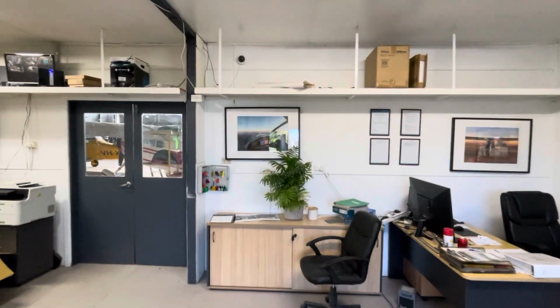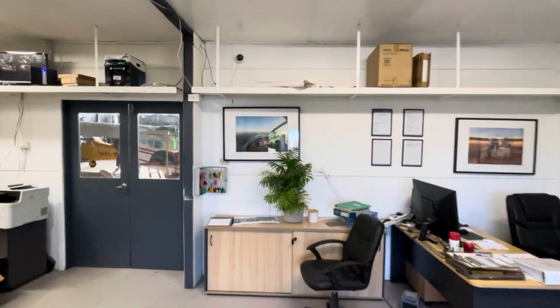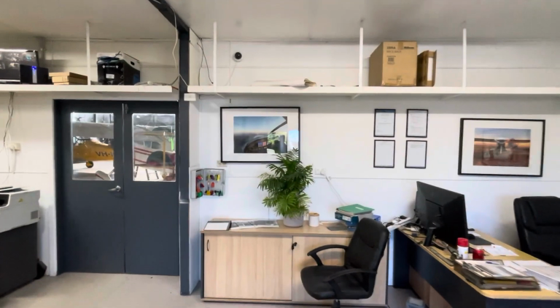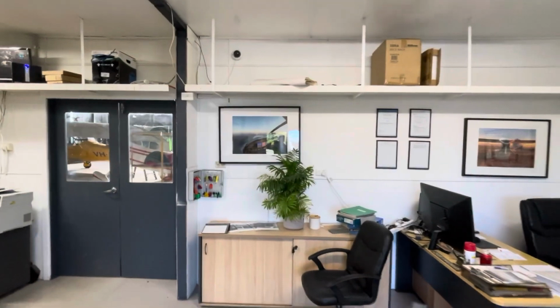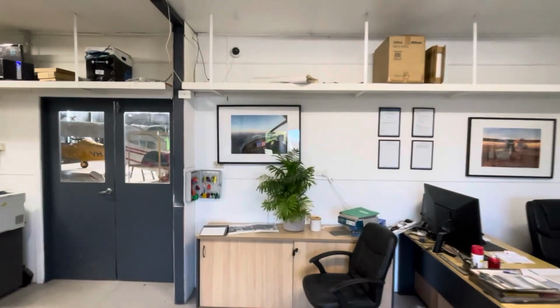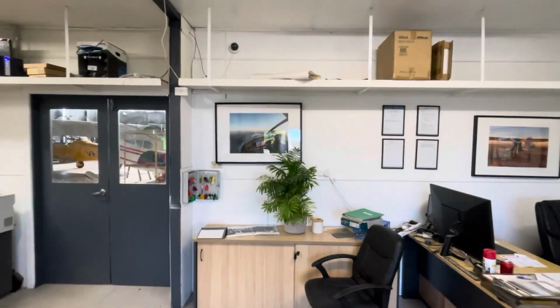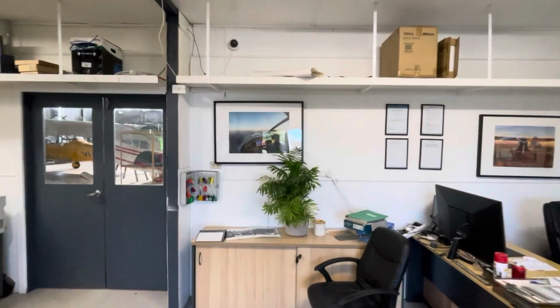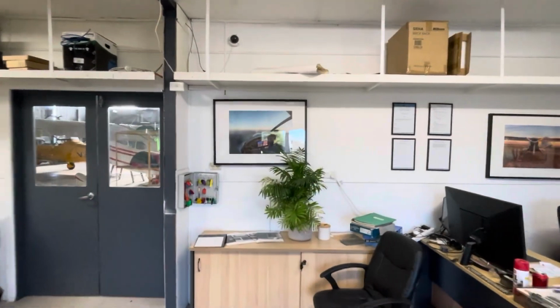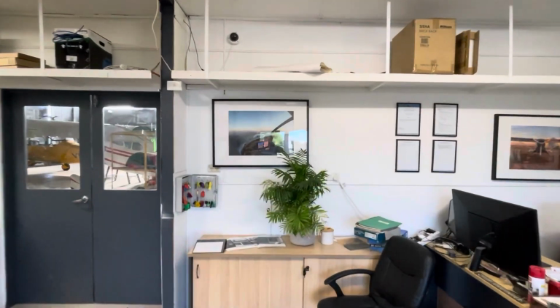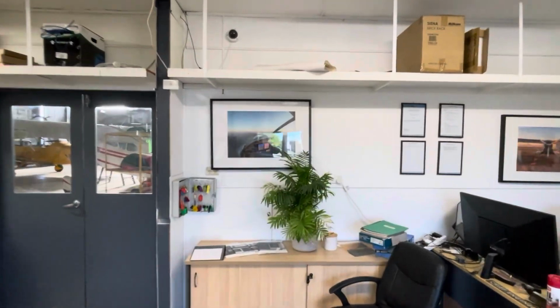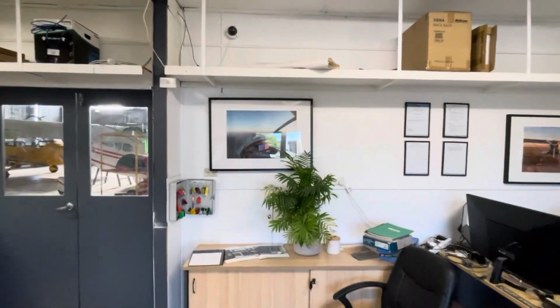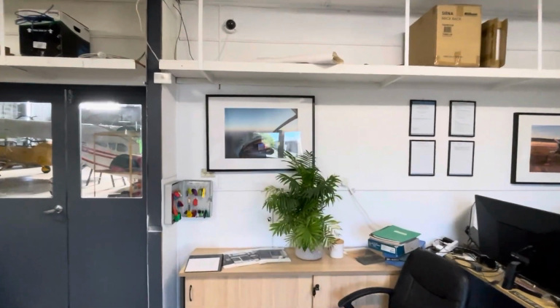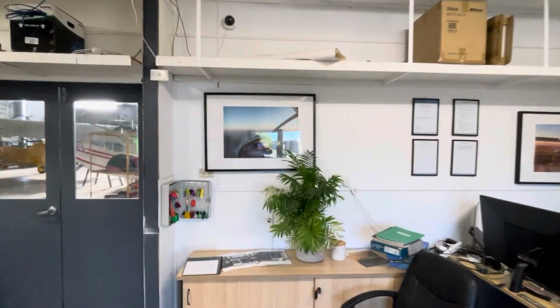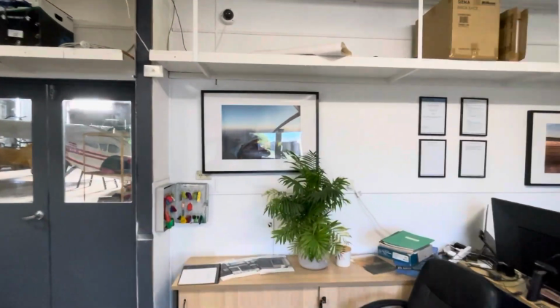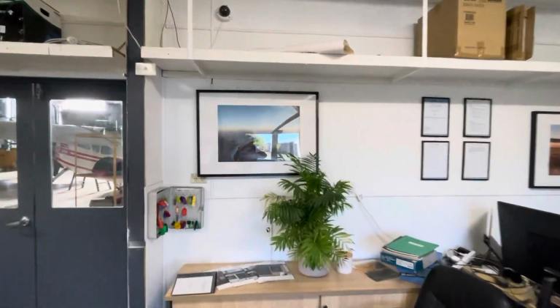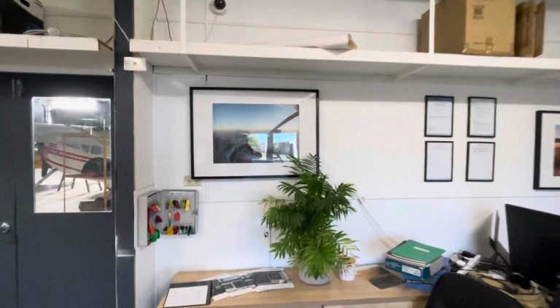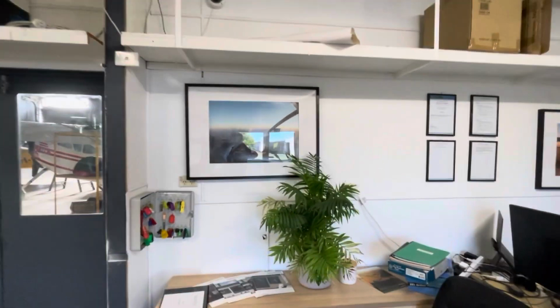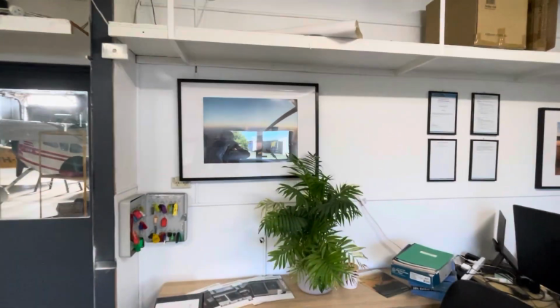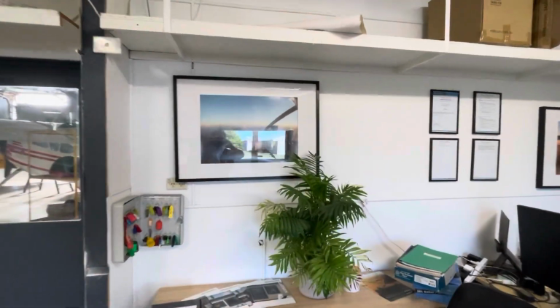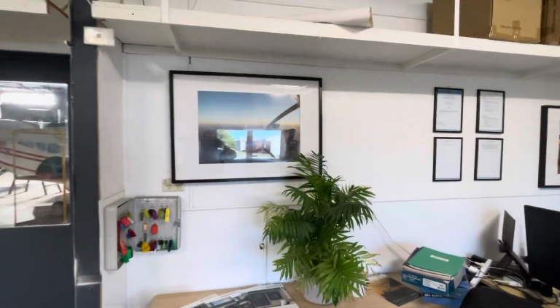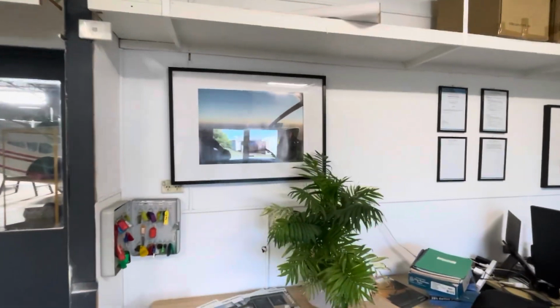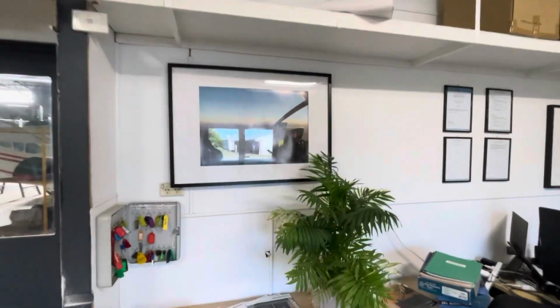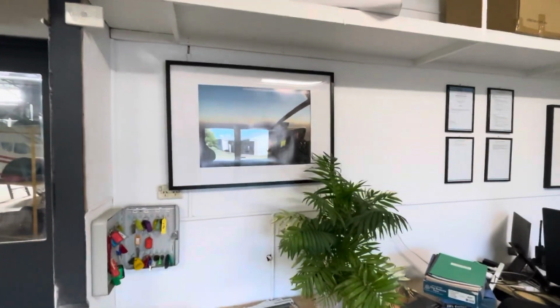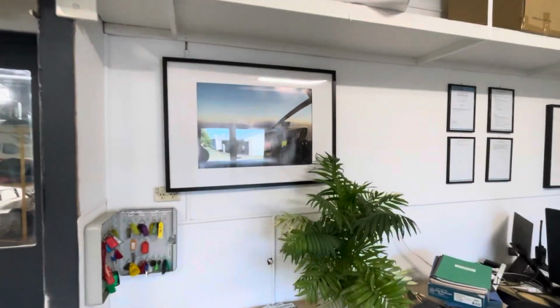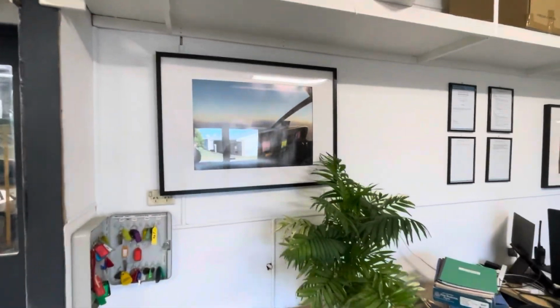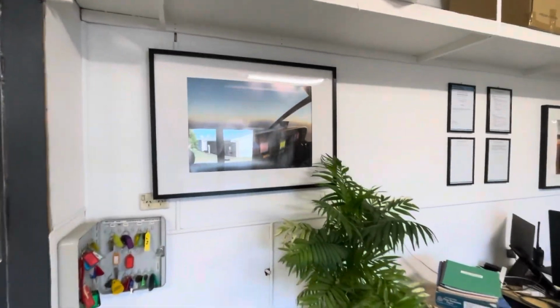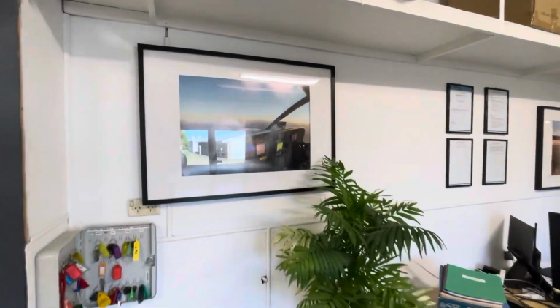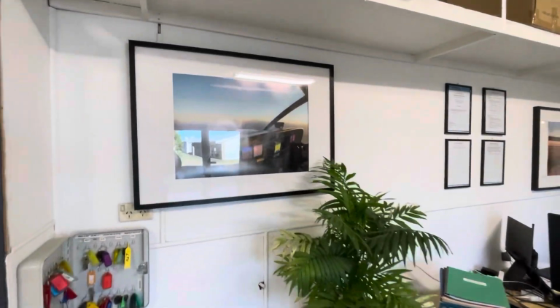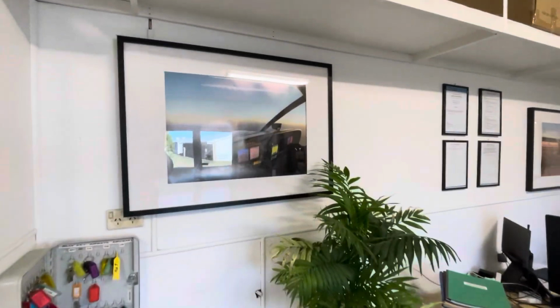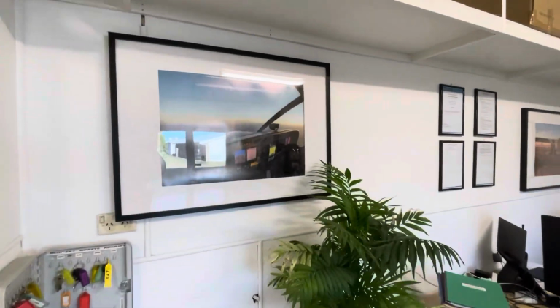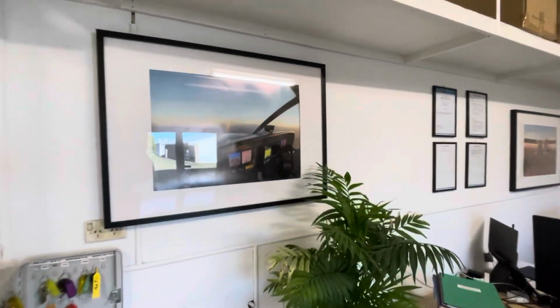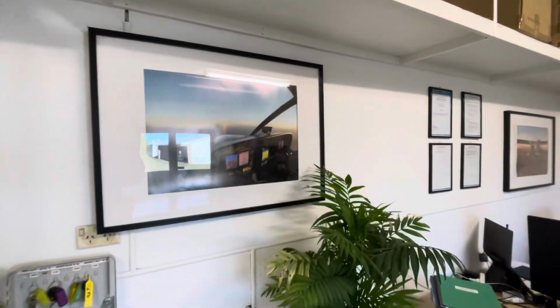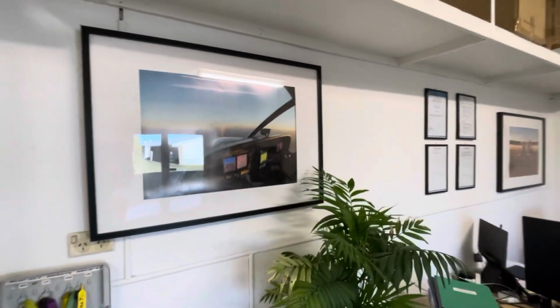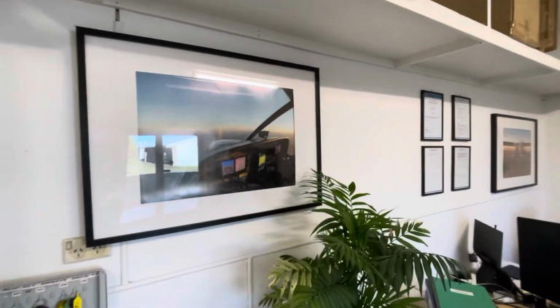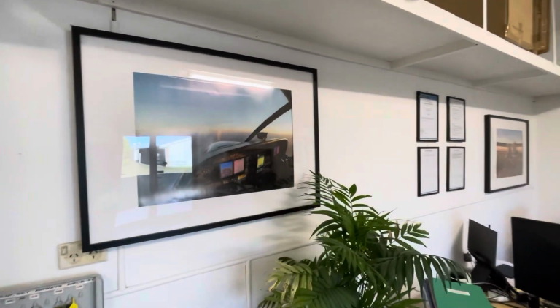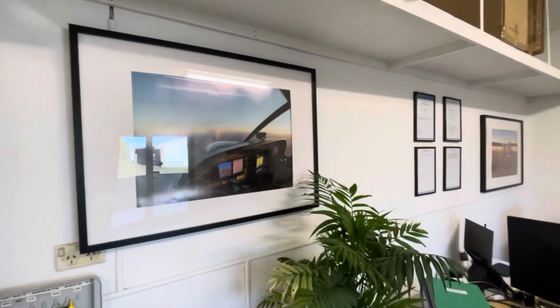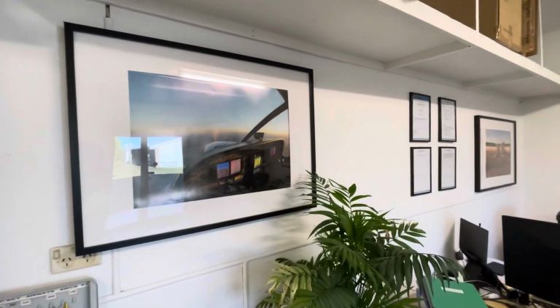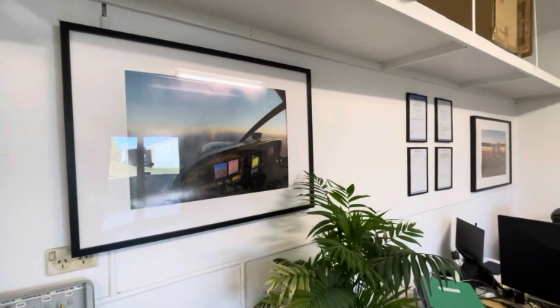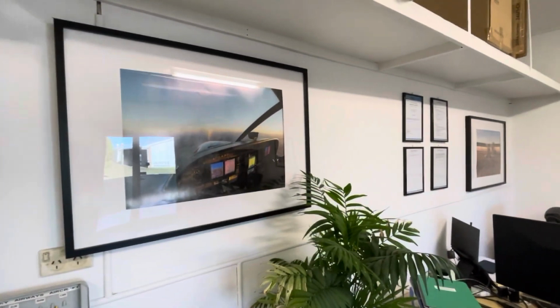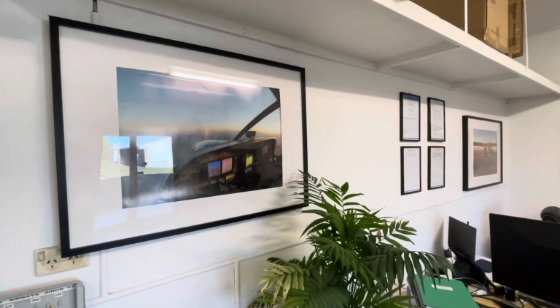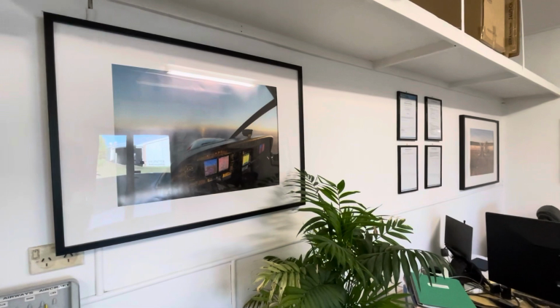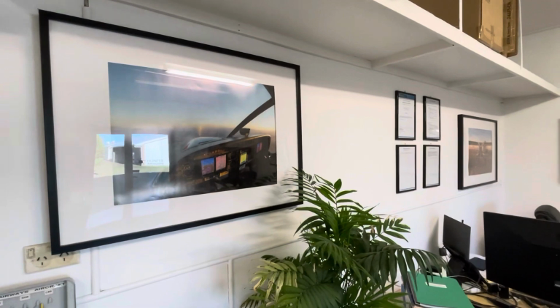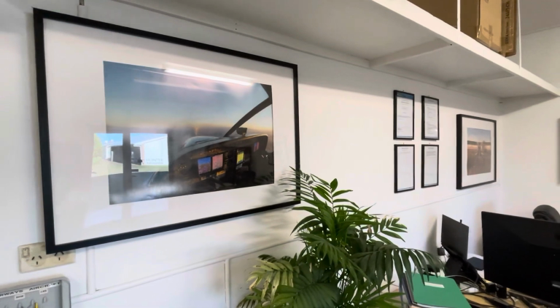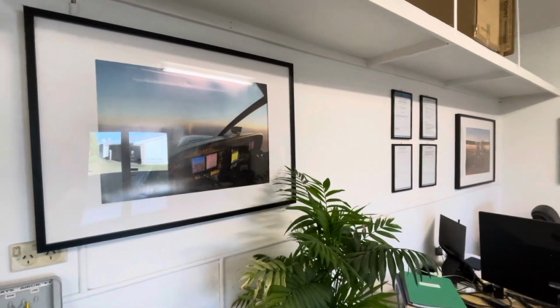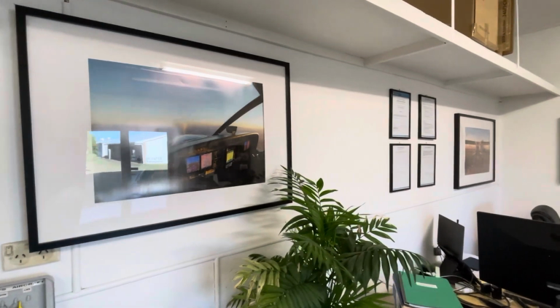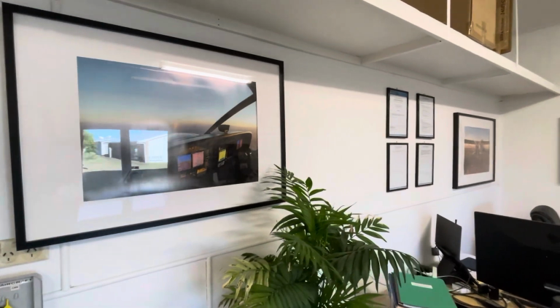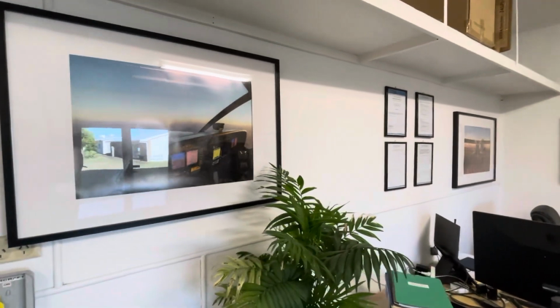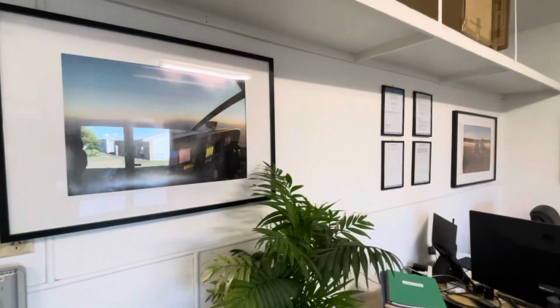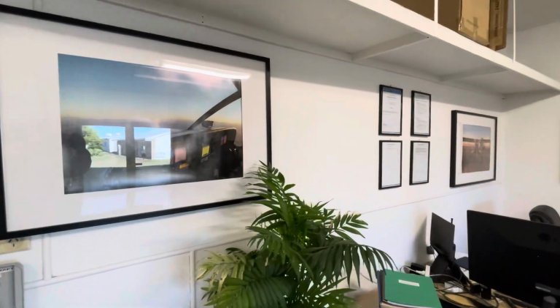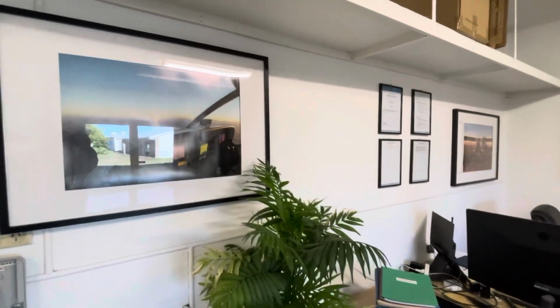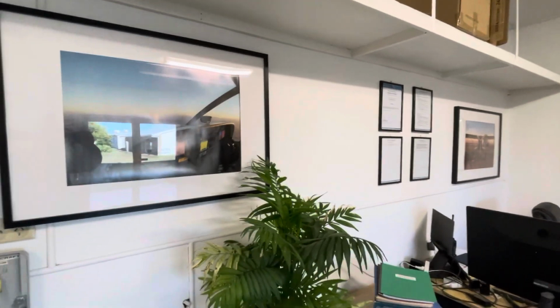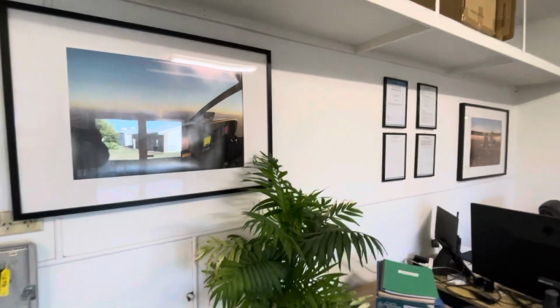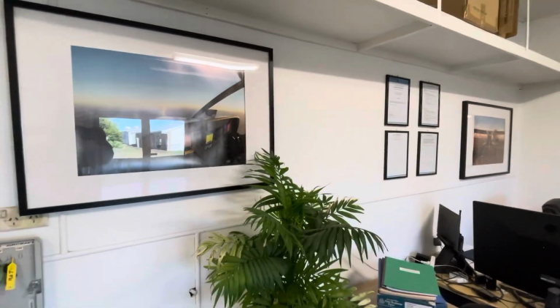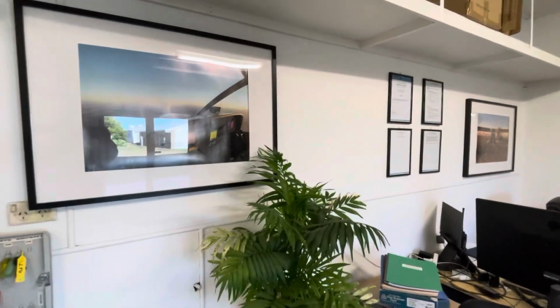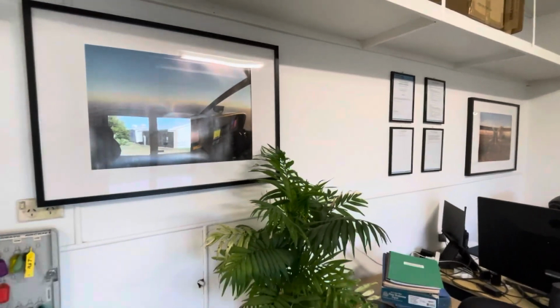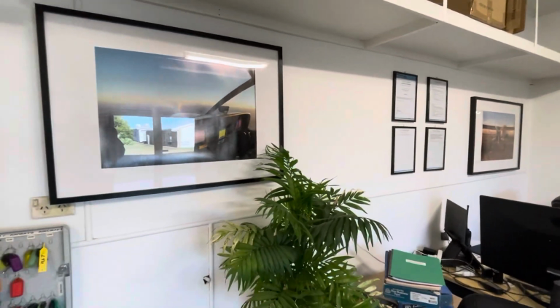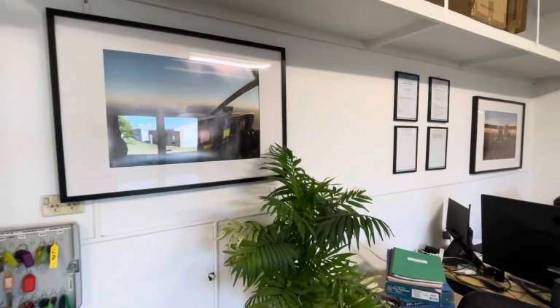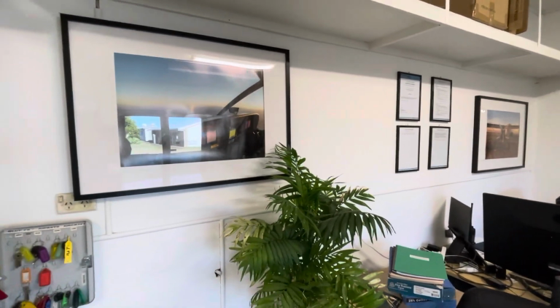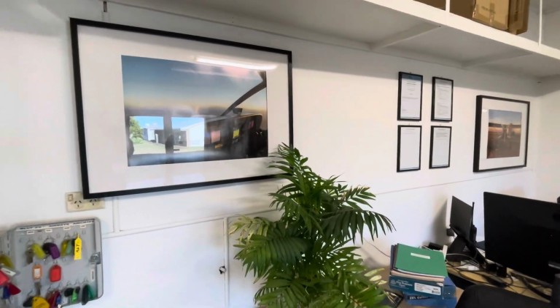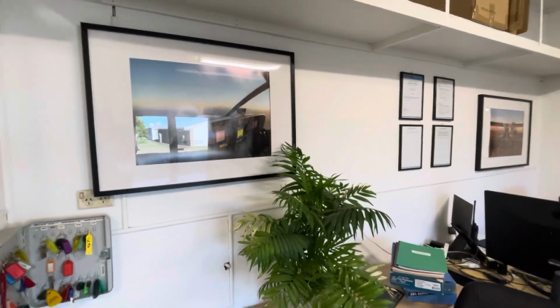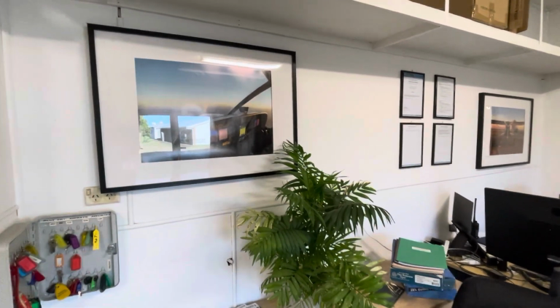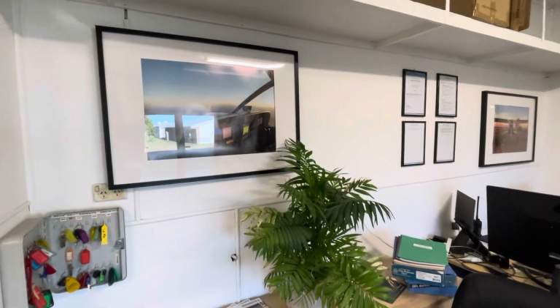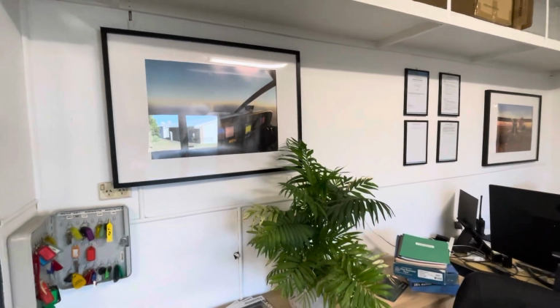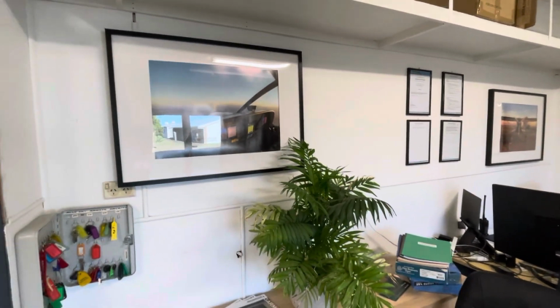So here I am at Hunter Aerospace, here to have a look at my new avionics for the 172, feeling them in my hands for the first time.